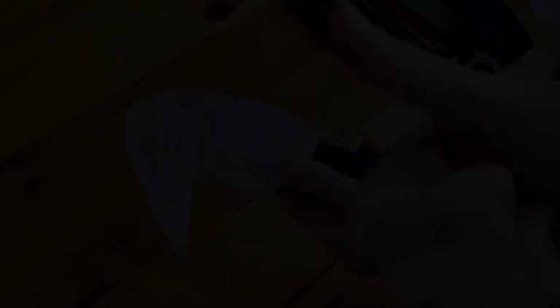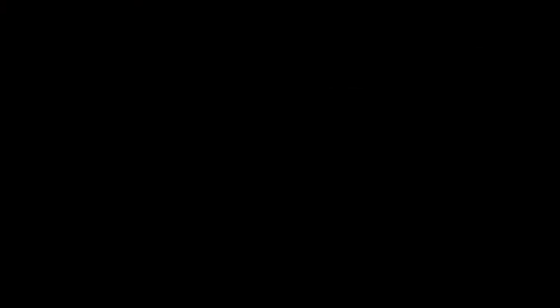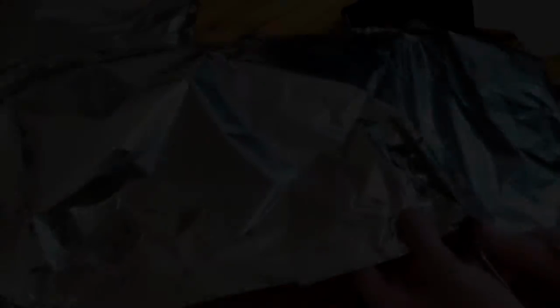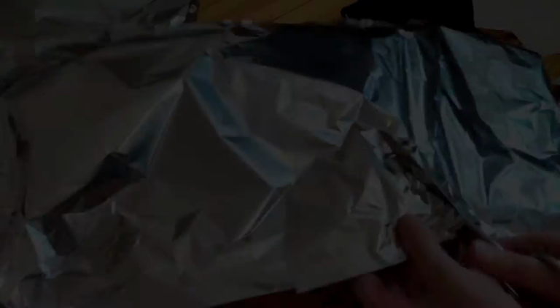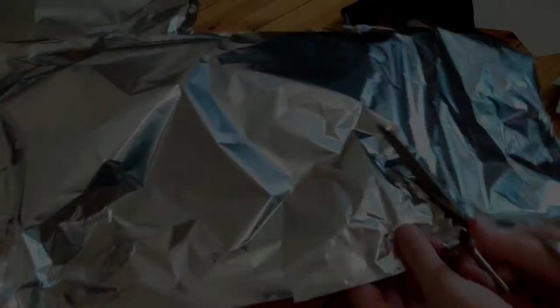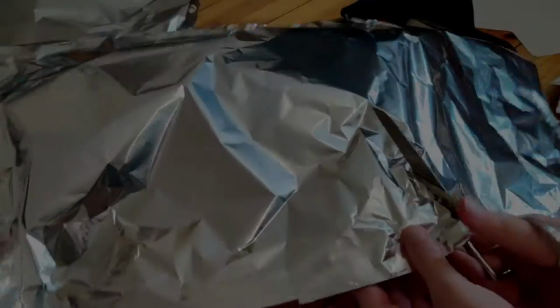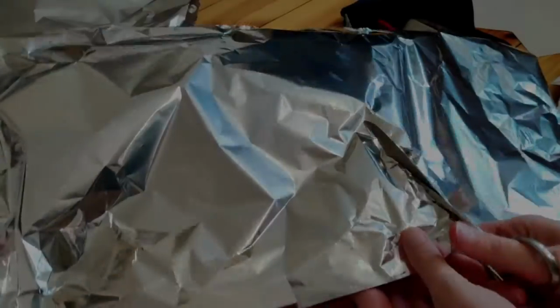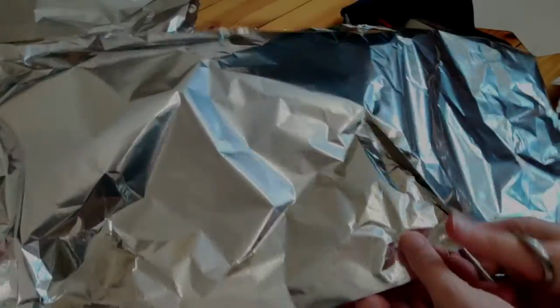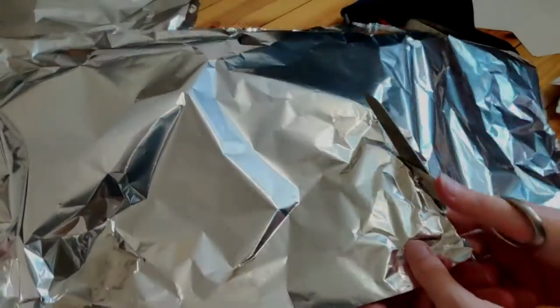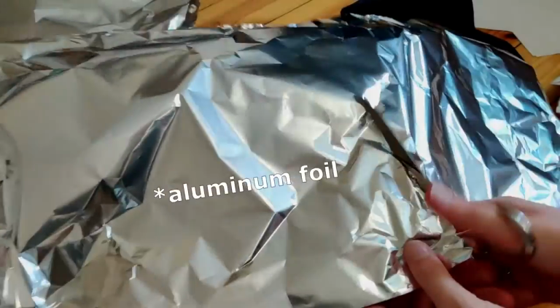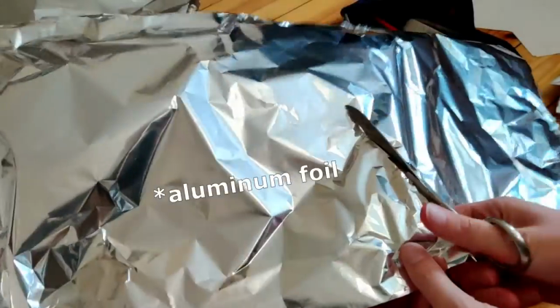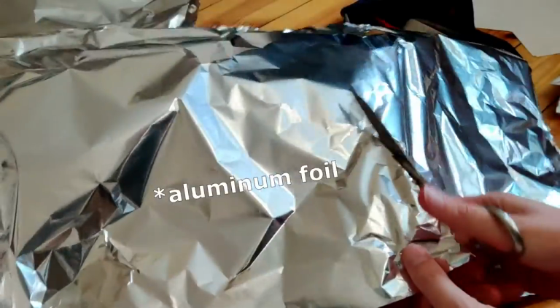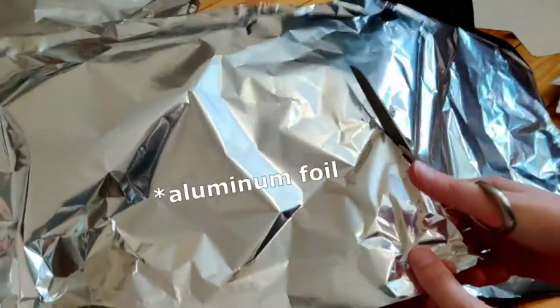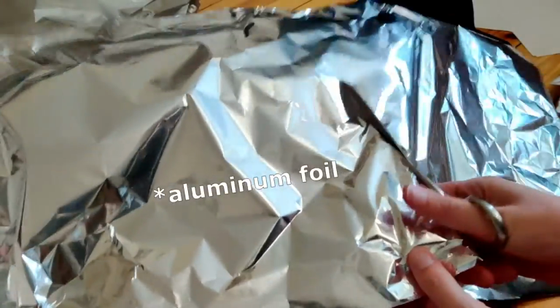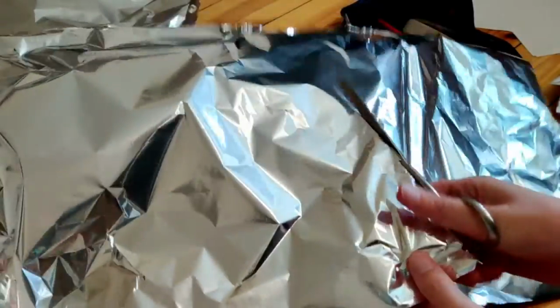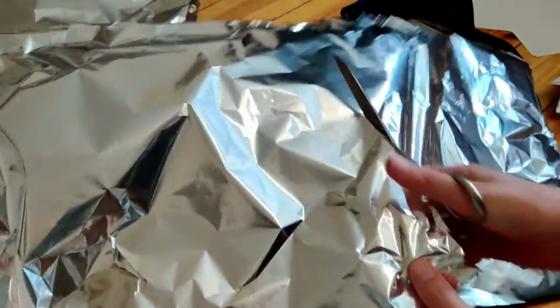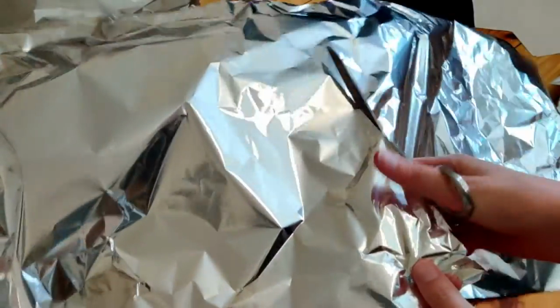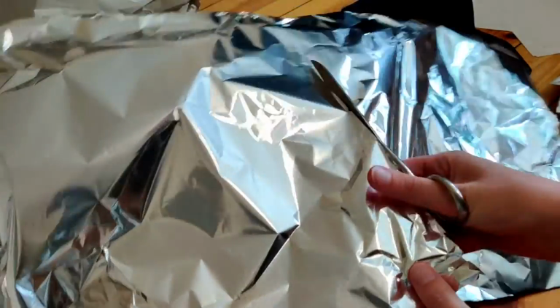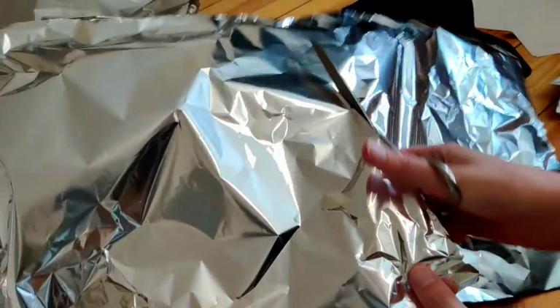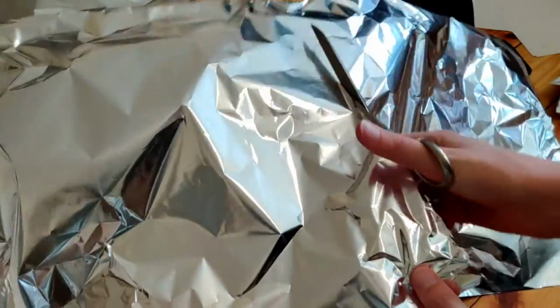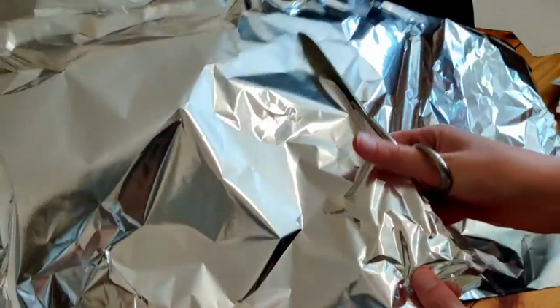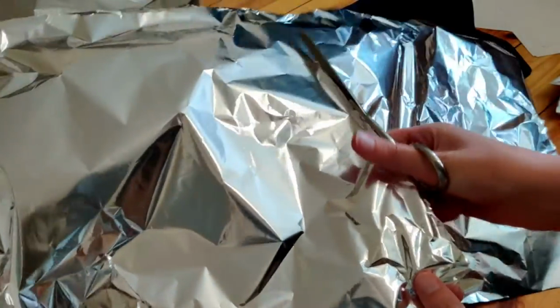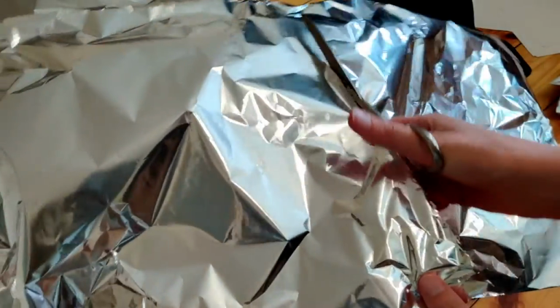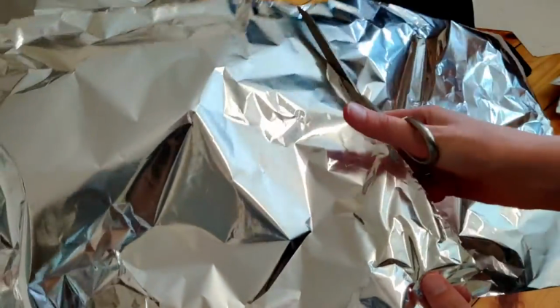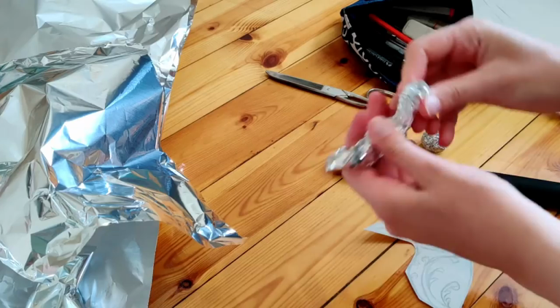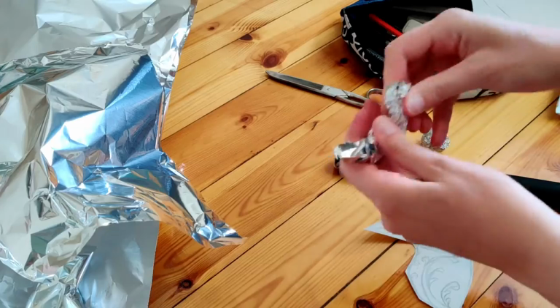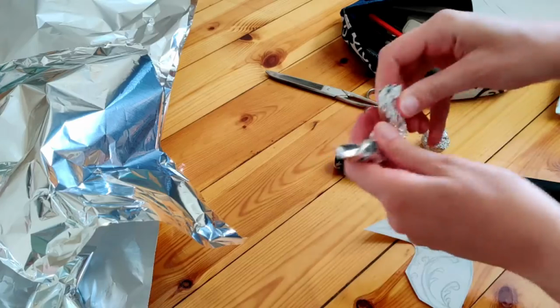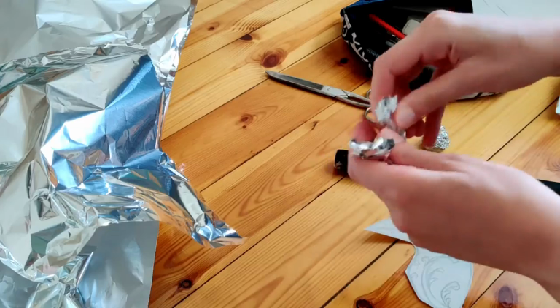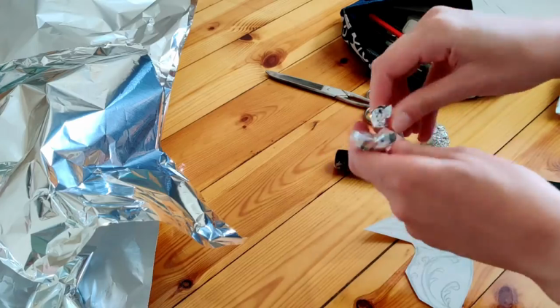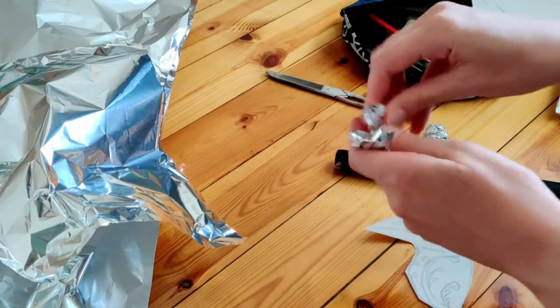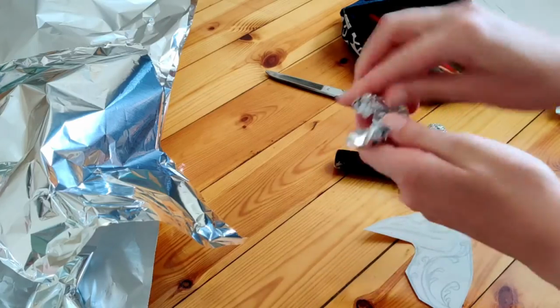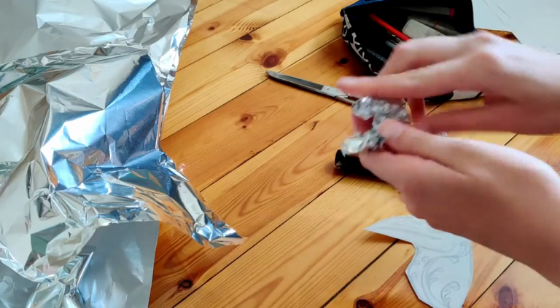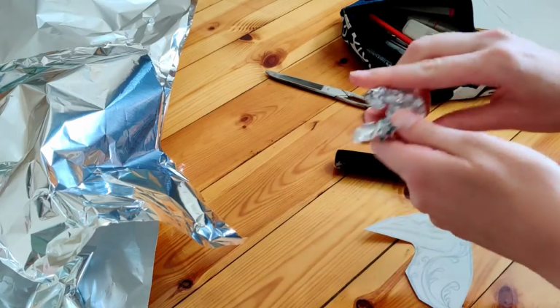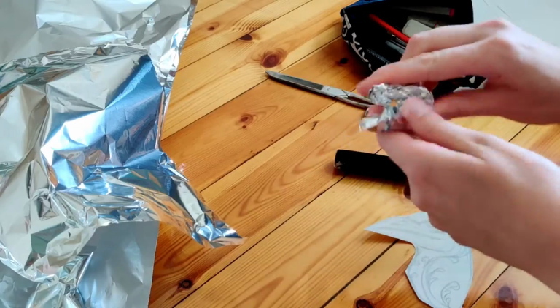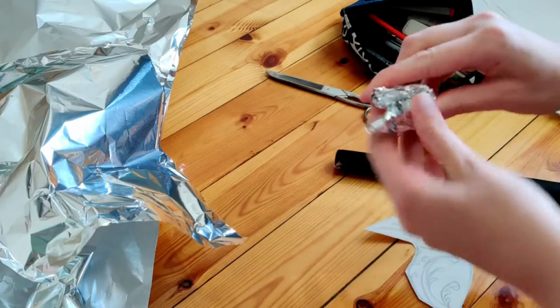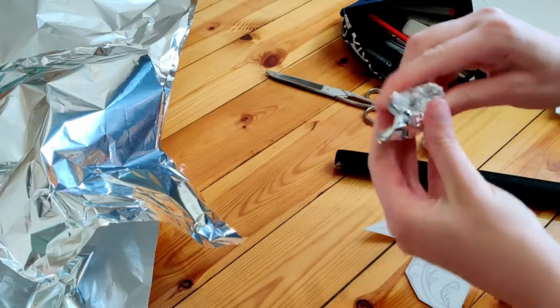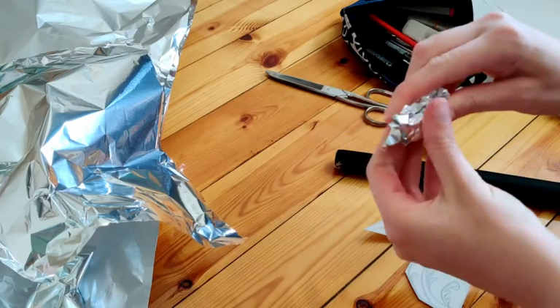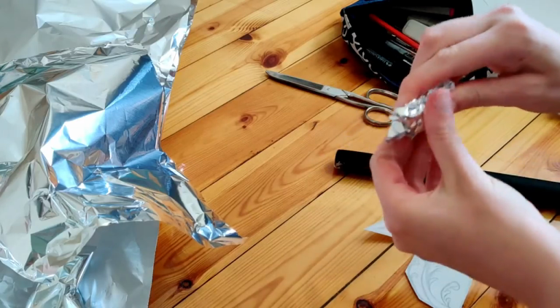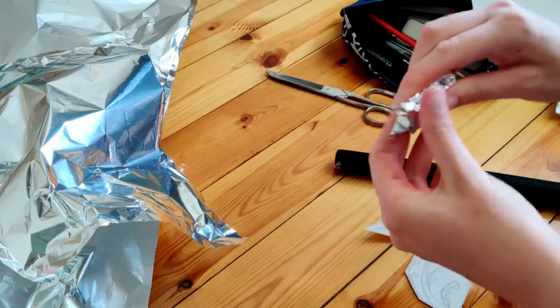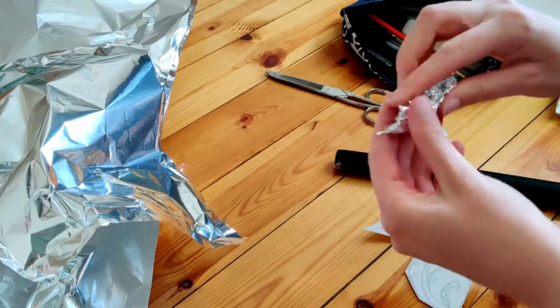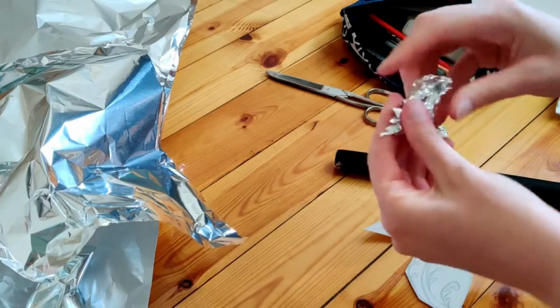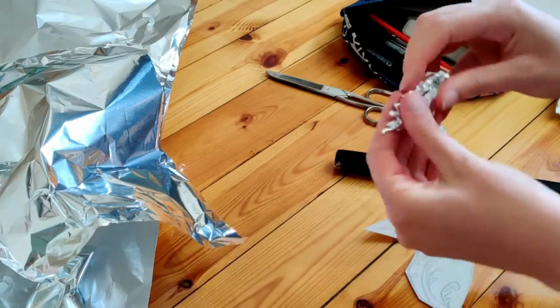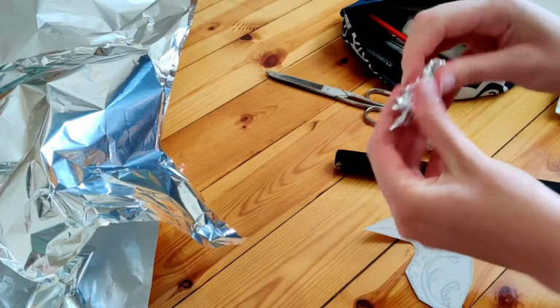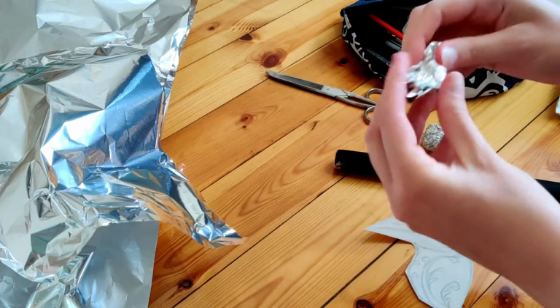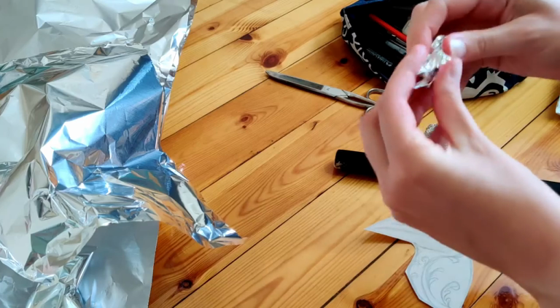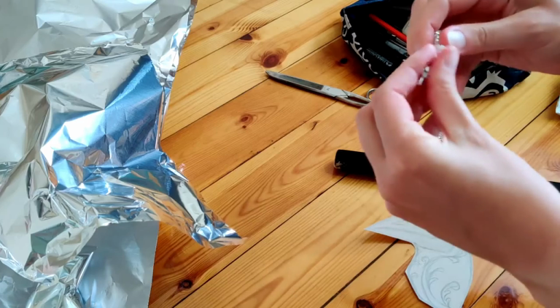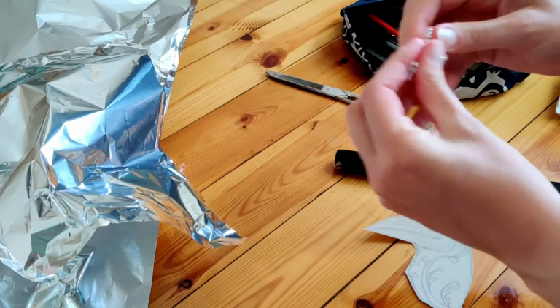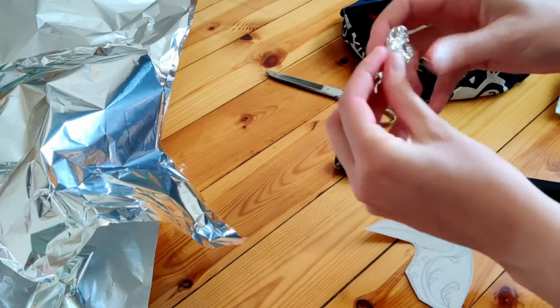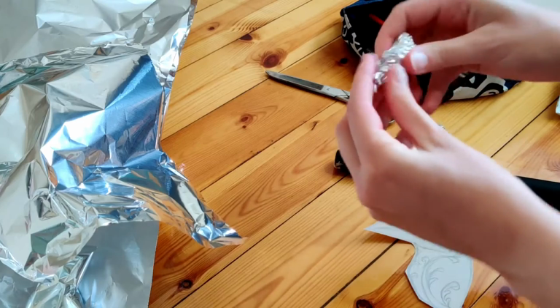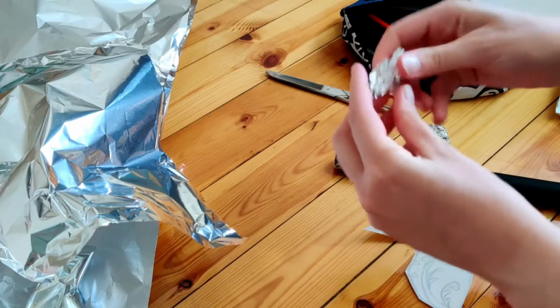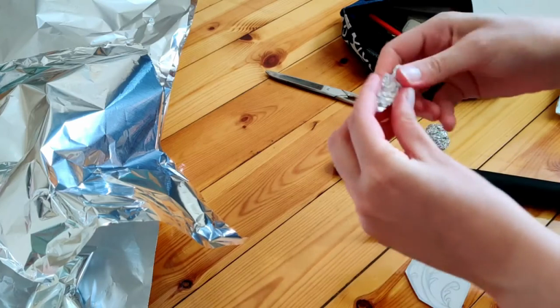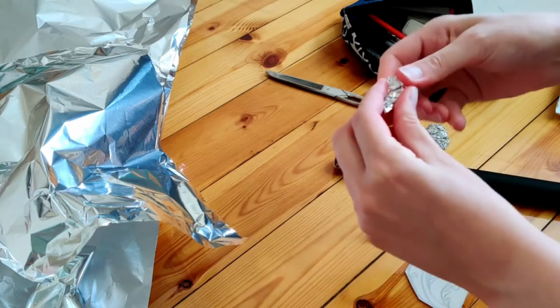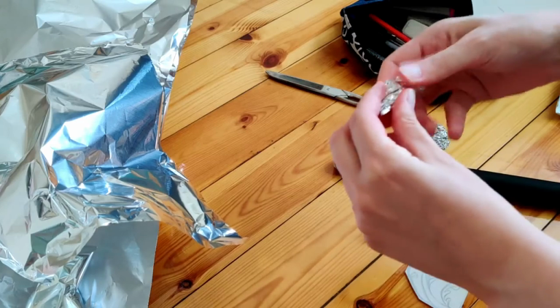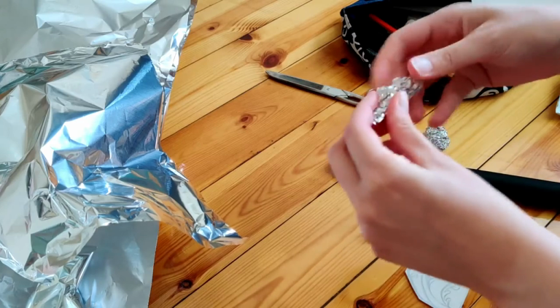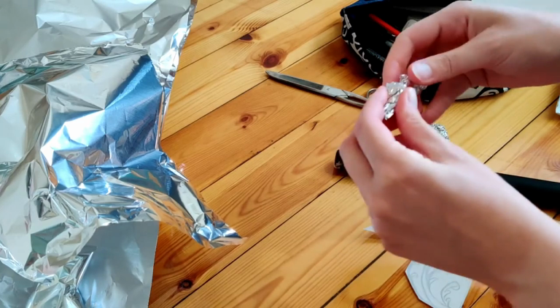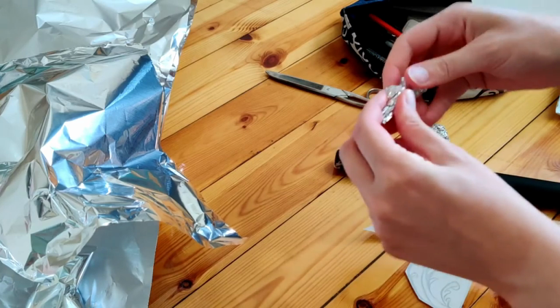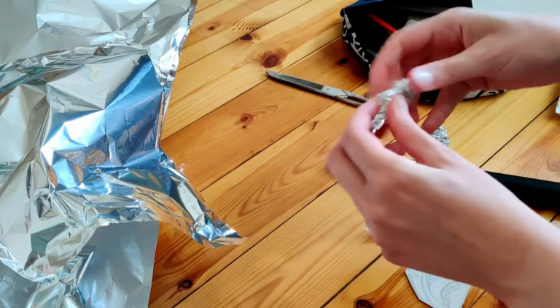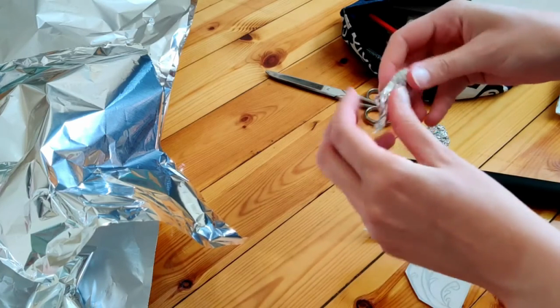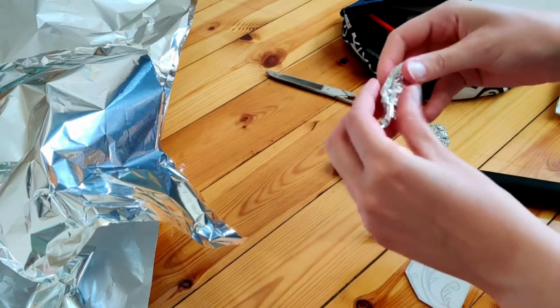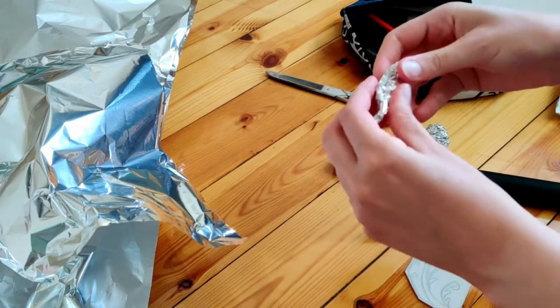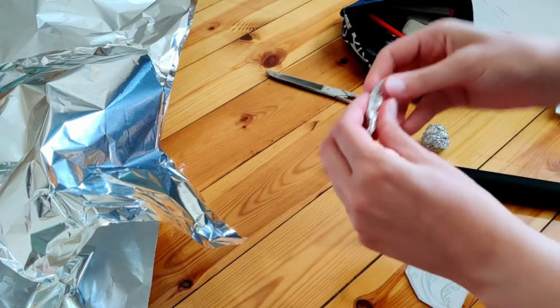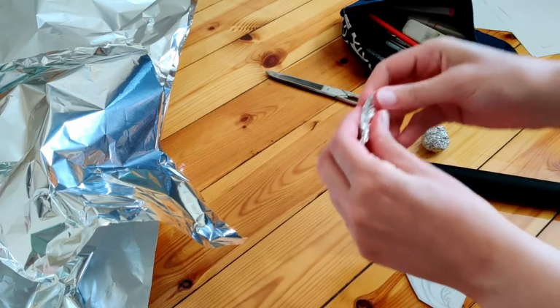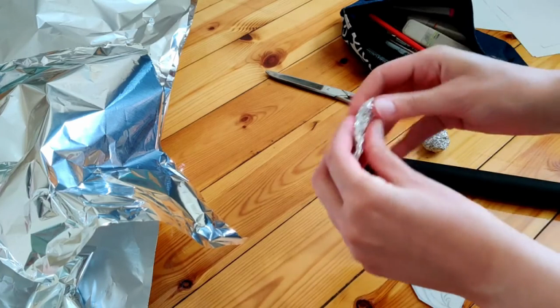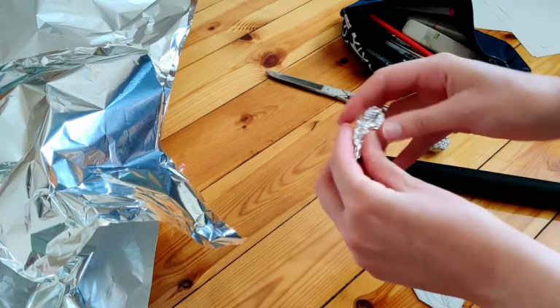I used tinfoil to make the base, just made a general shape of a bird head, careful not to make it too big.